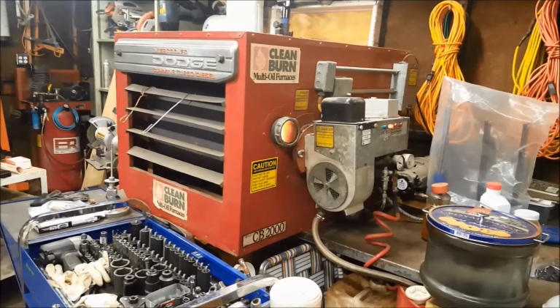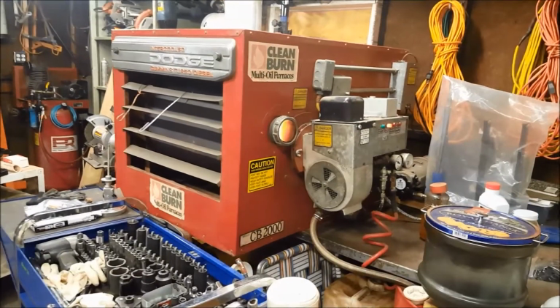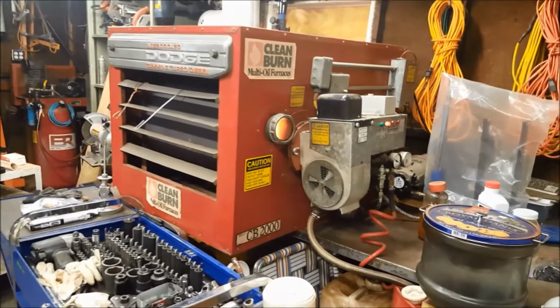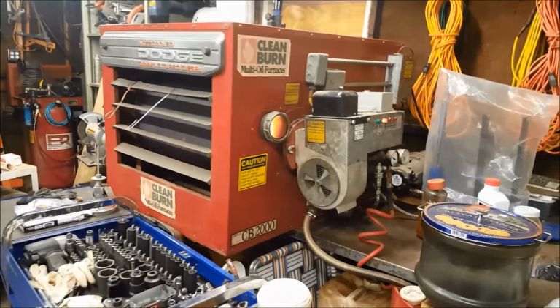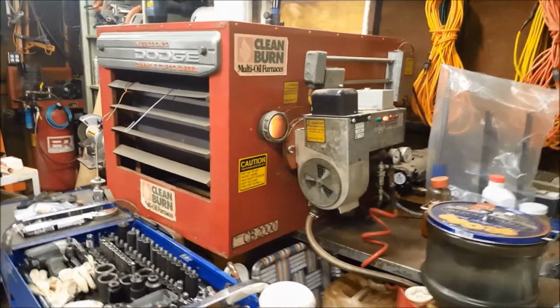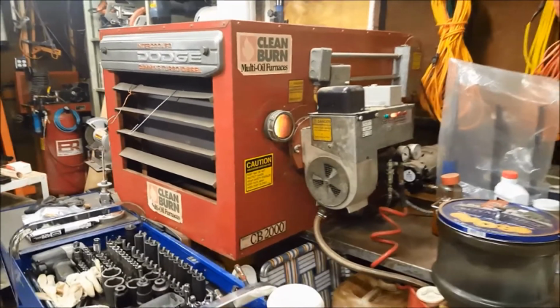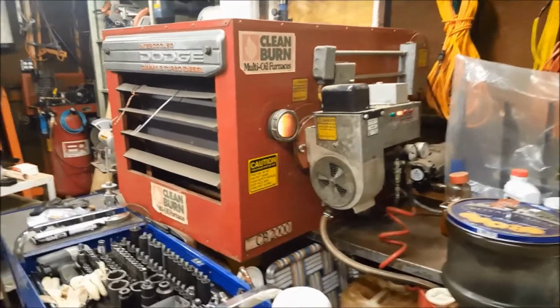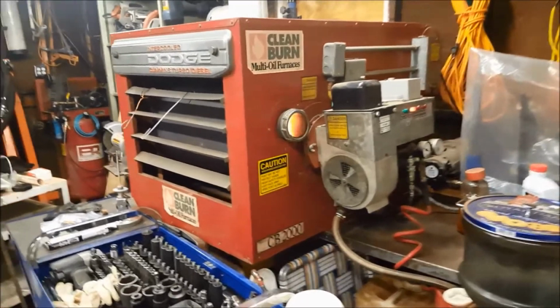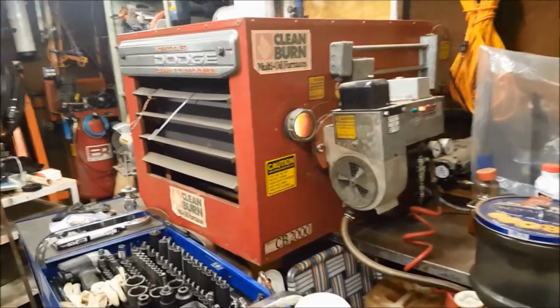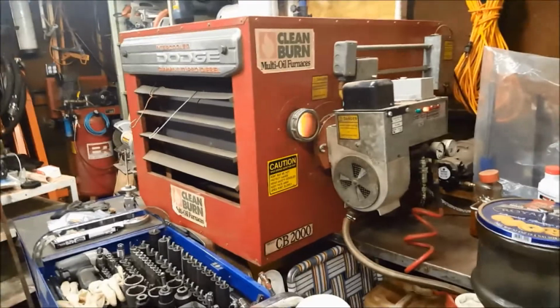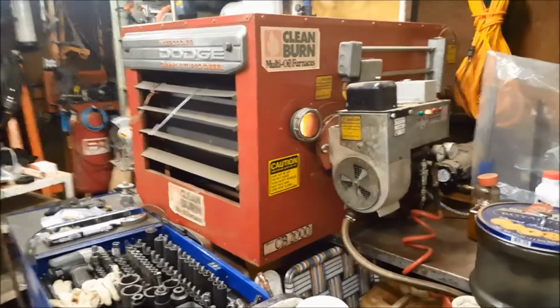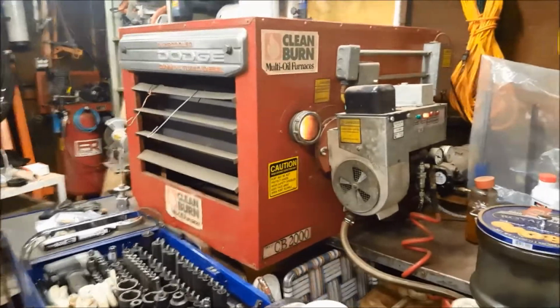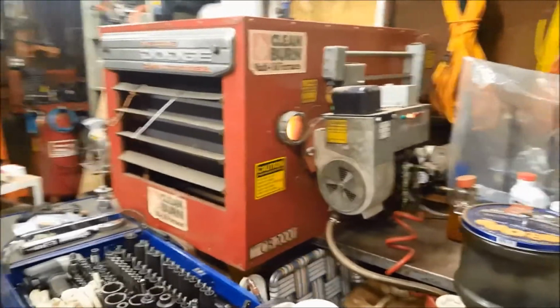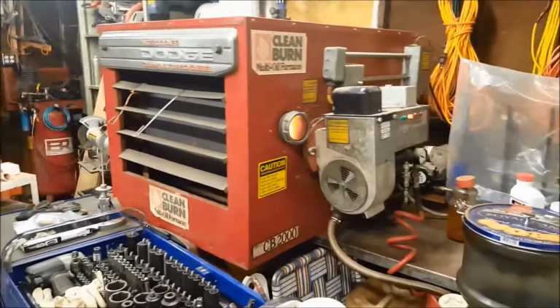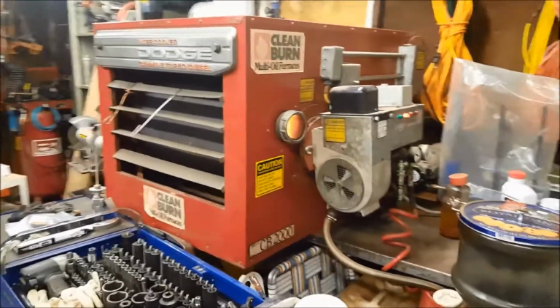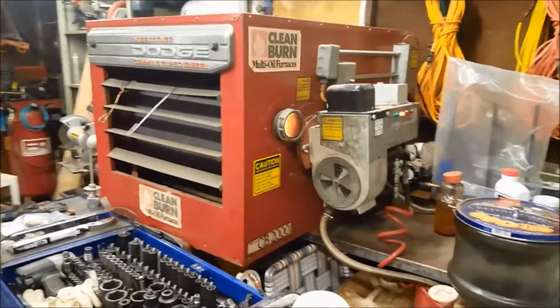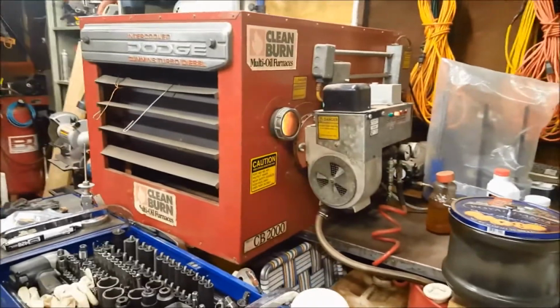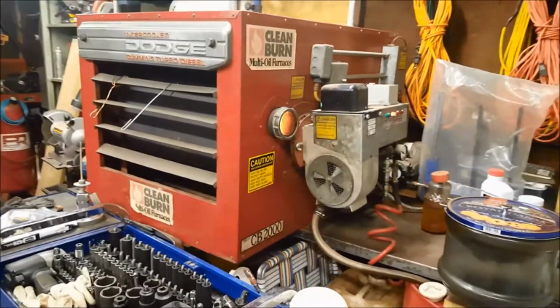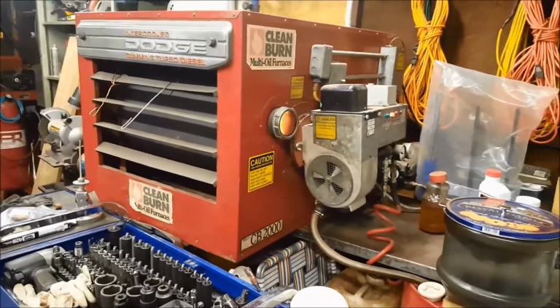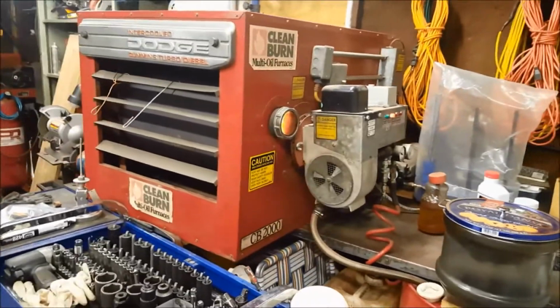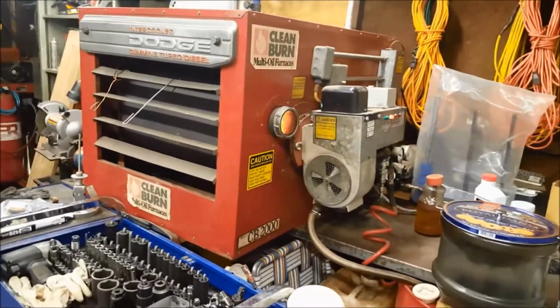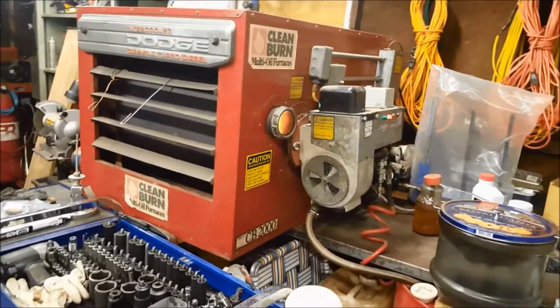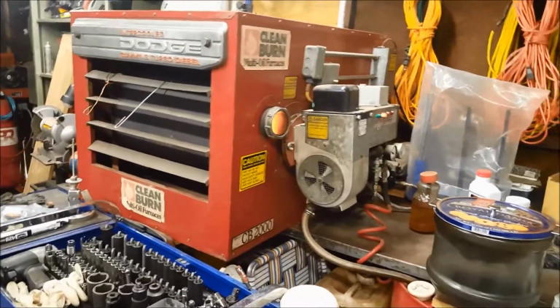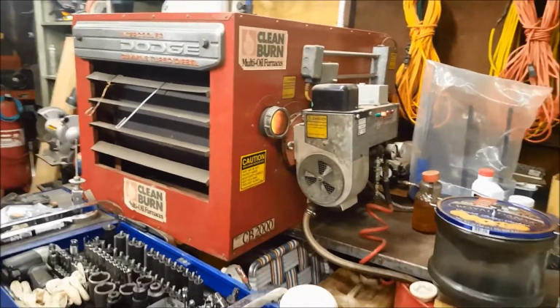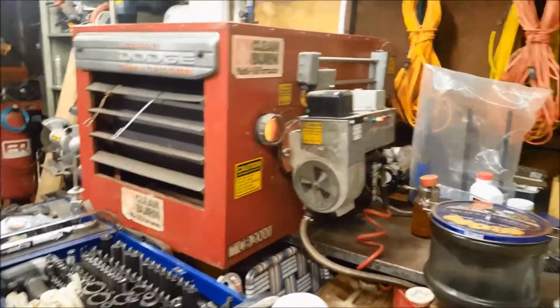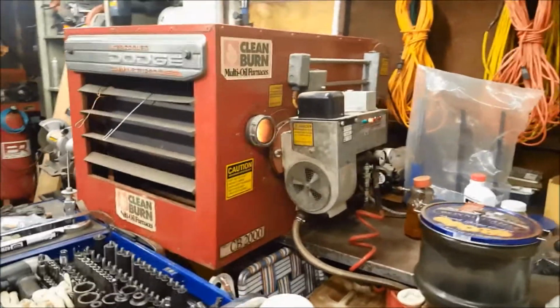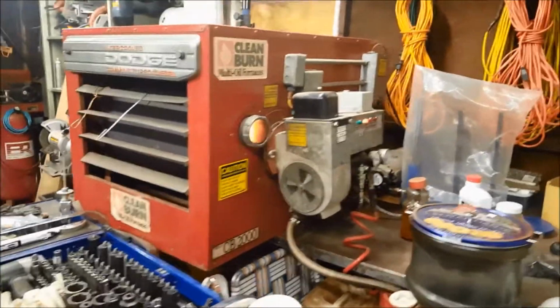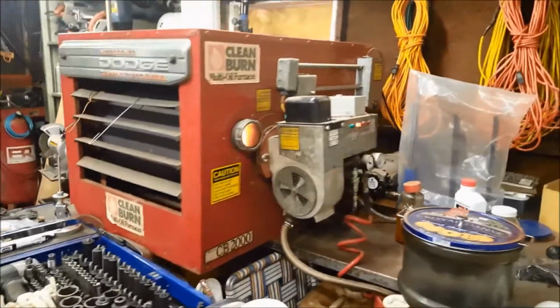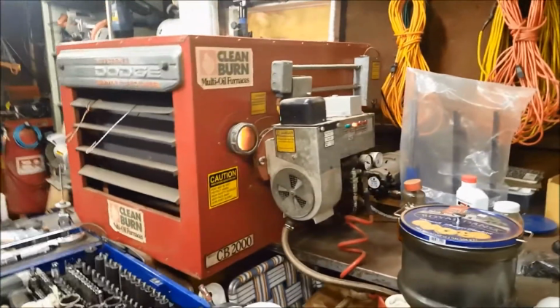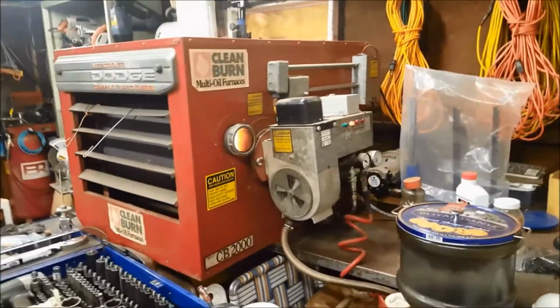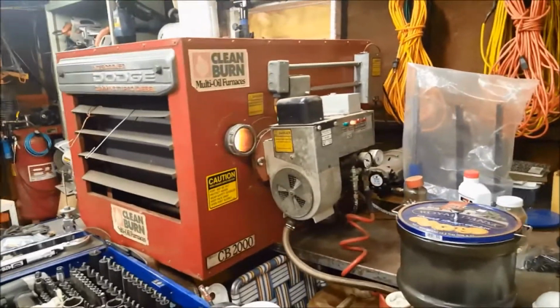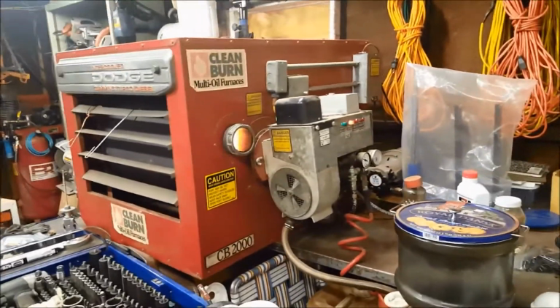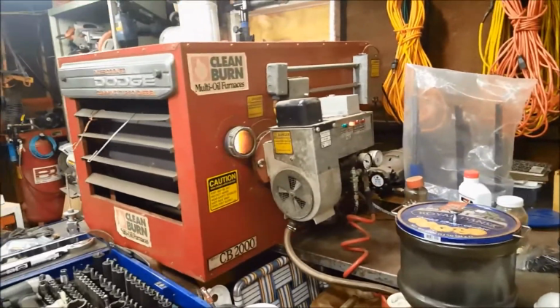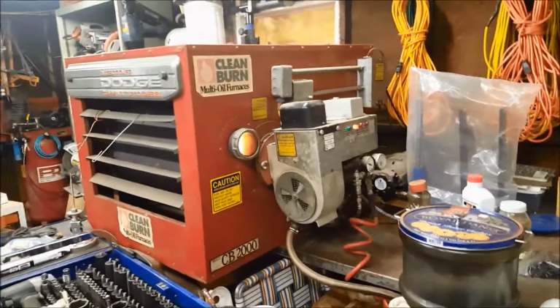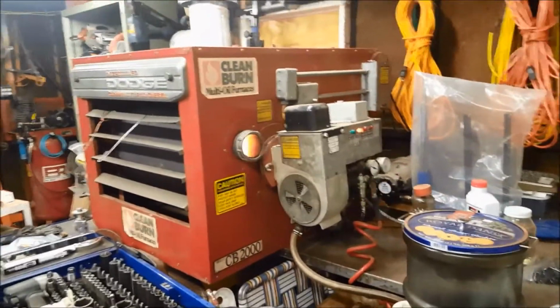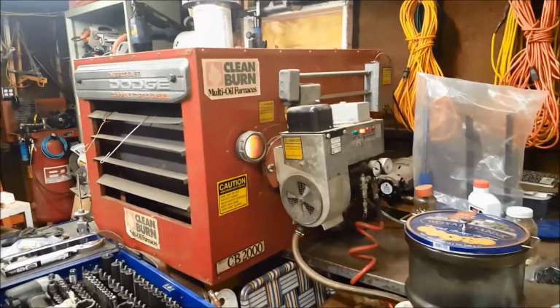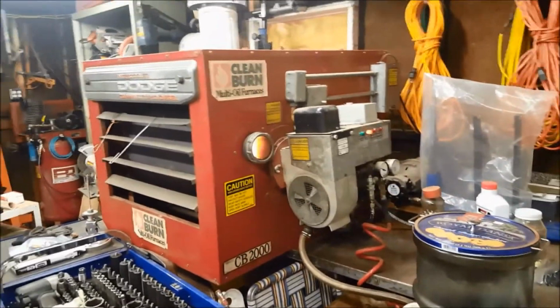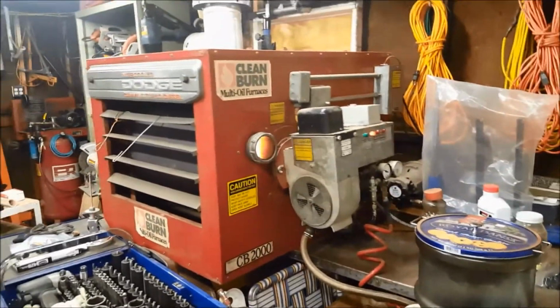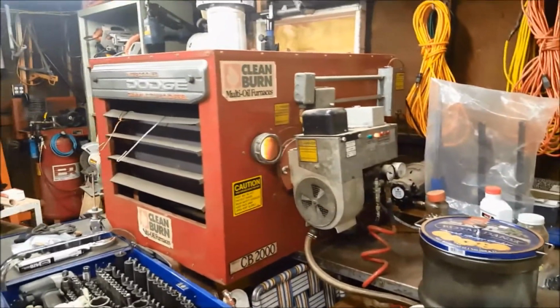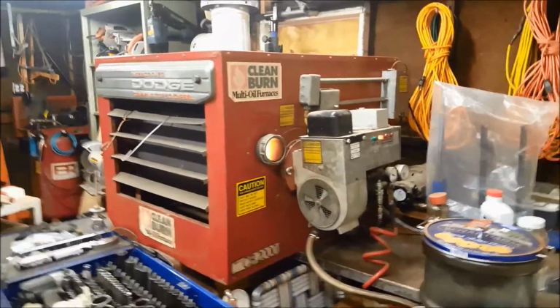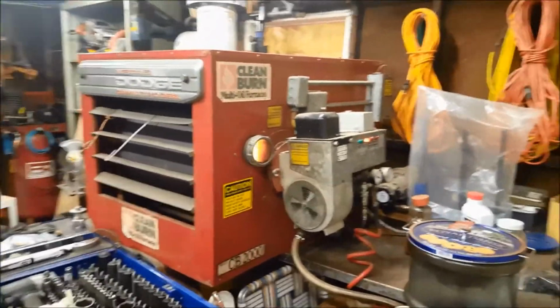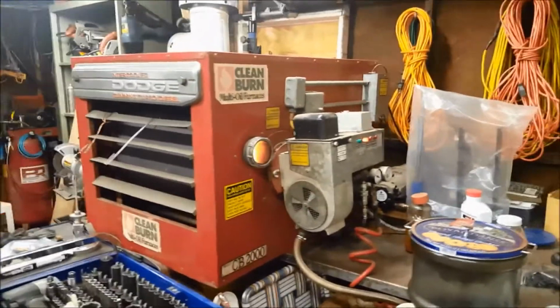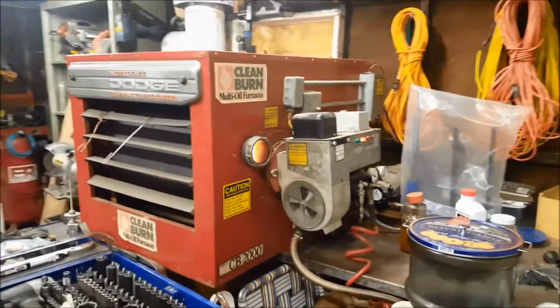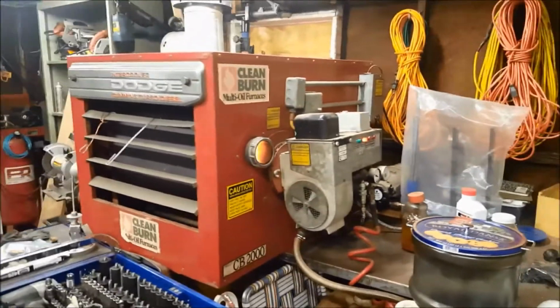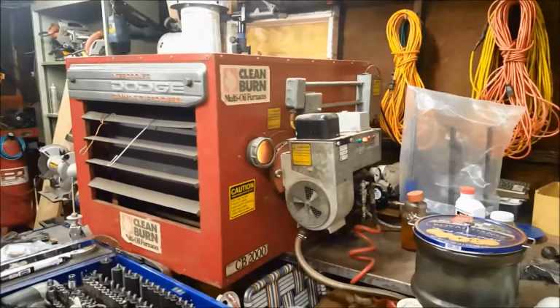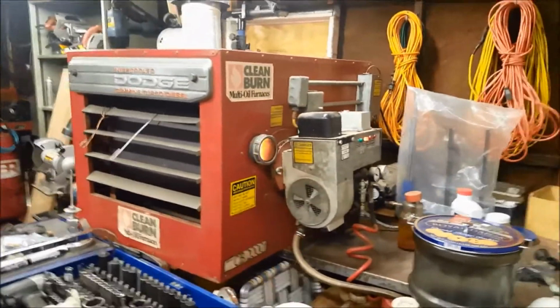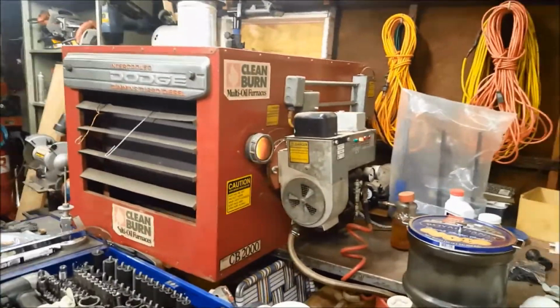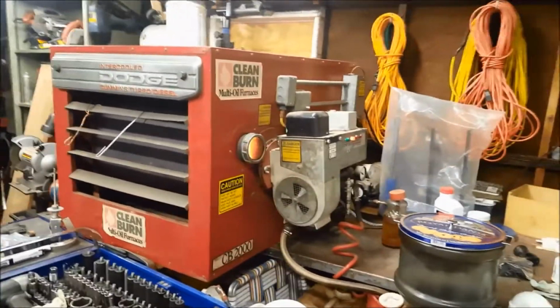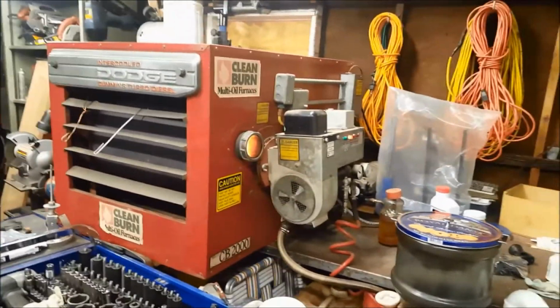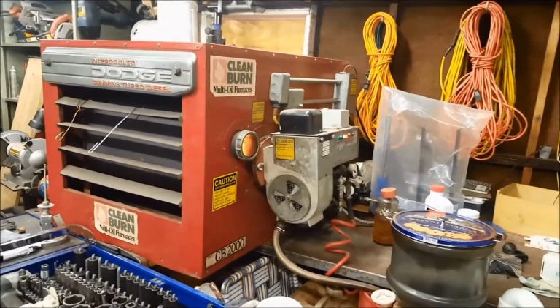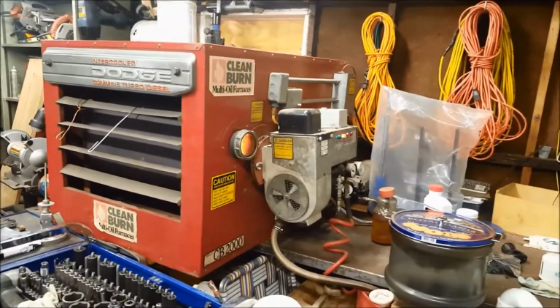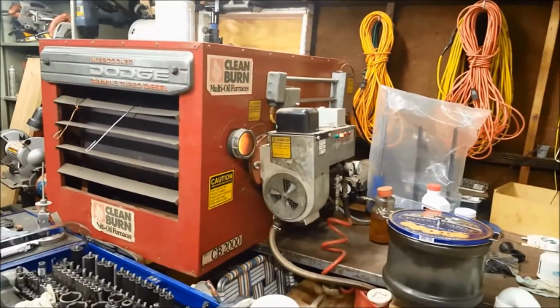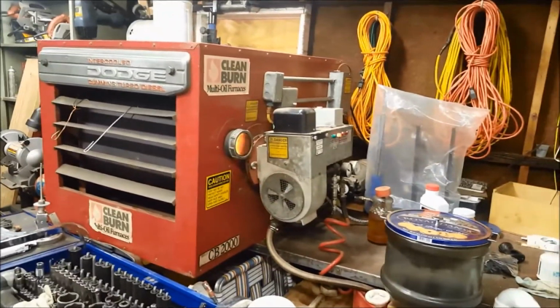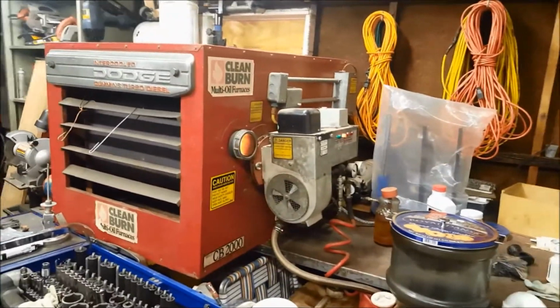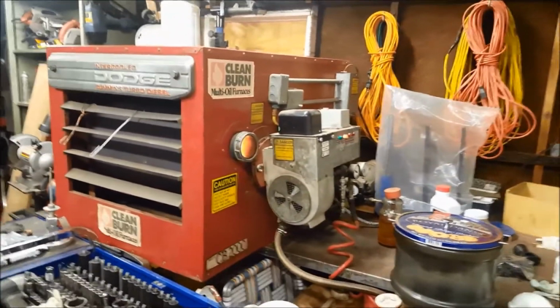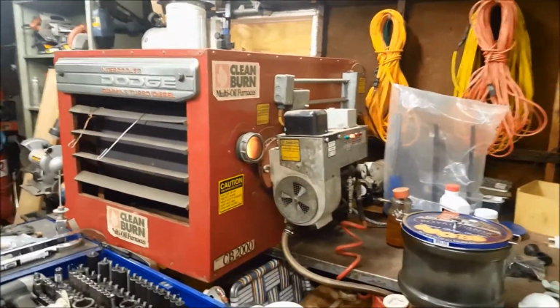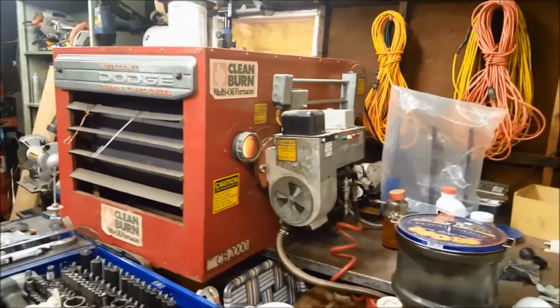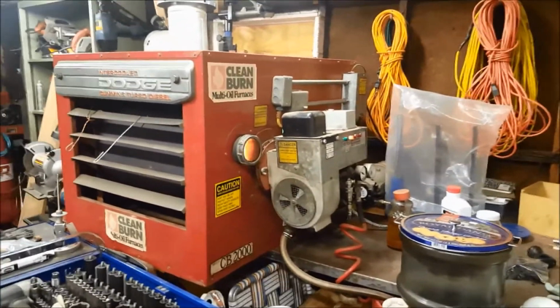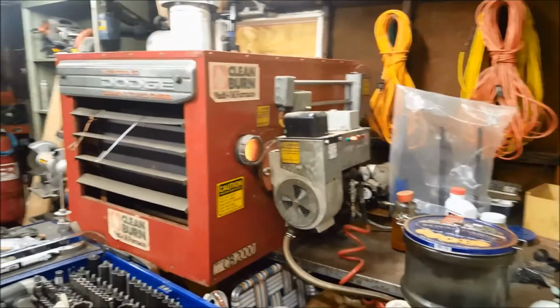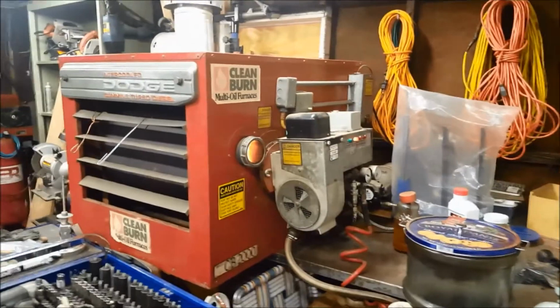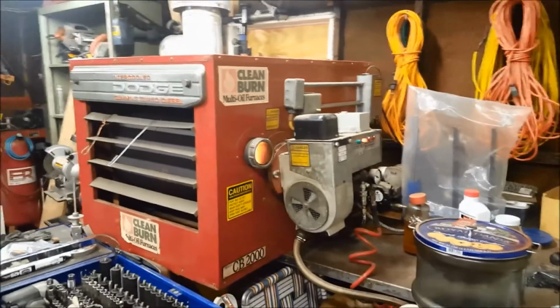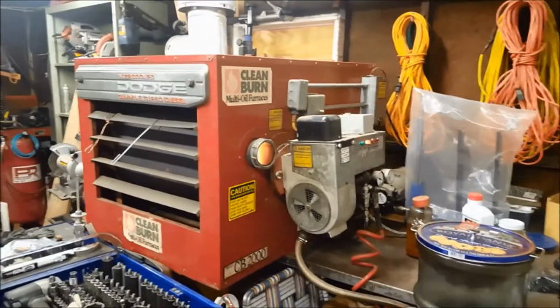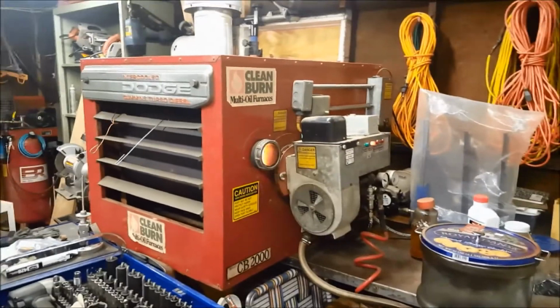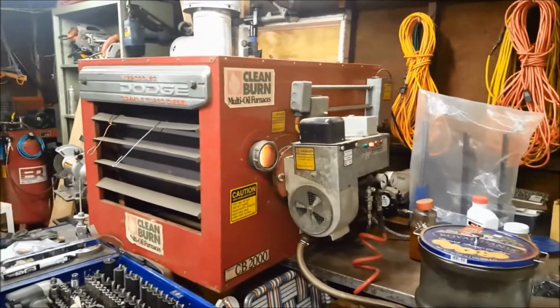Hey guys, Chris Brown here, KZGuy2. Today I want to talk about cleaning your Clean Burn waste oil furnace.